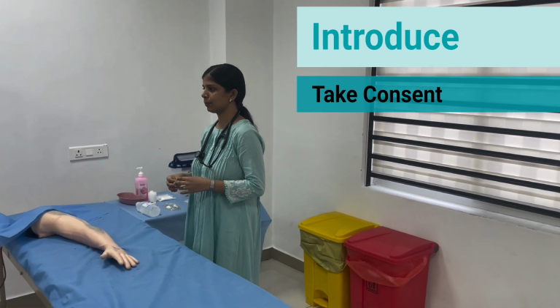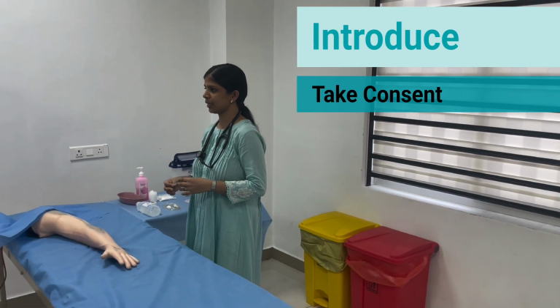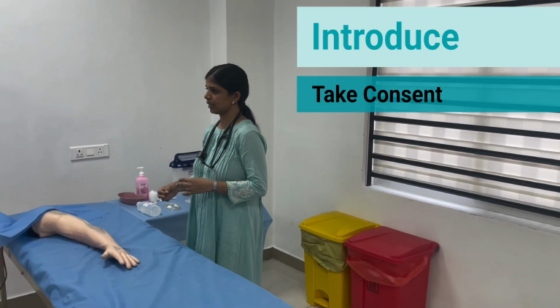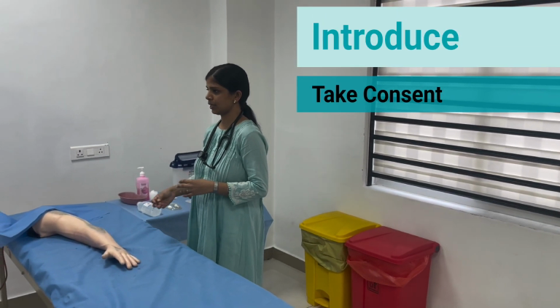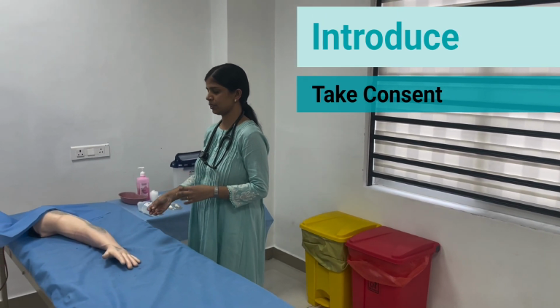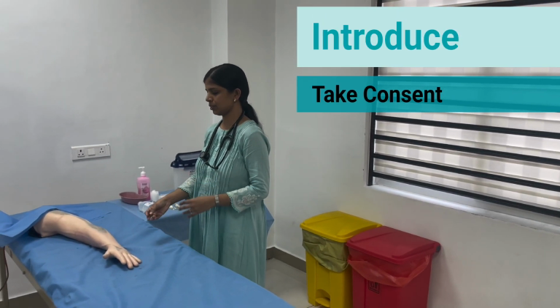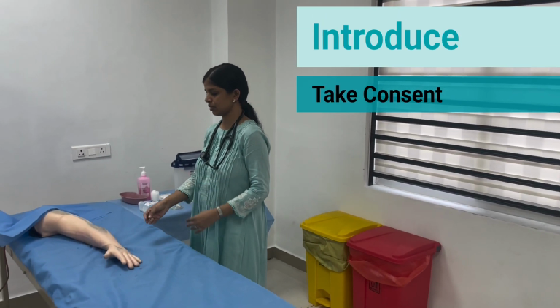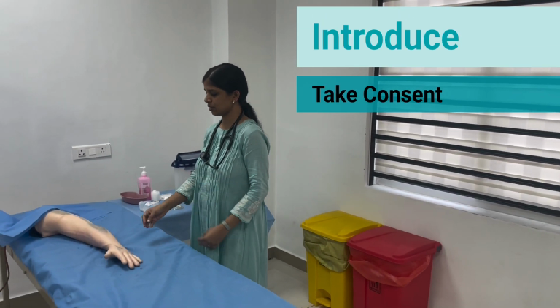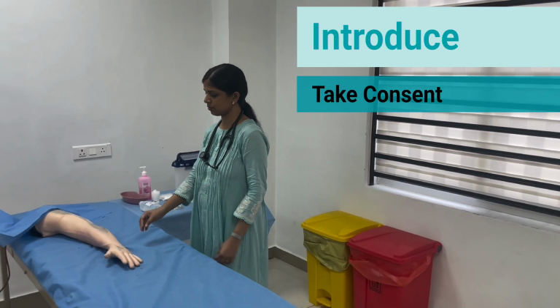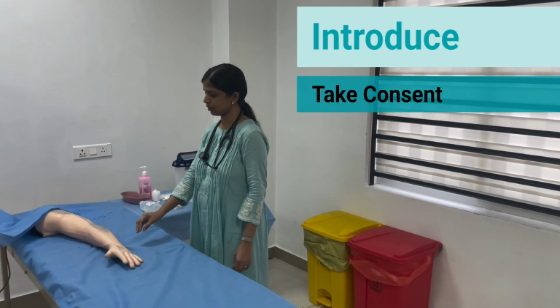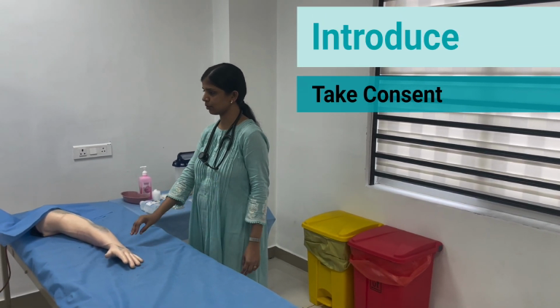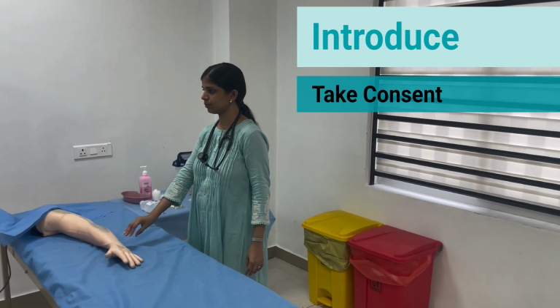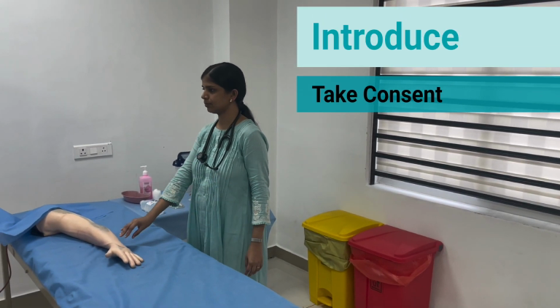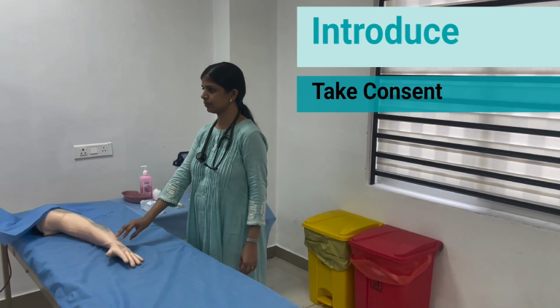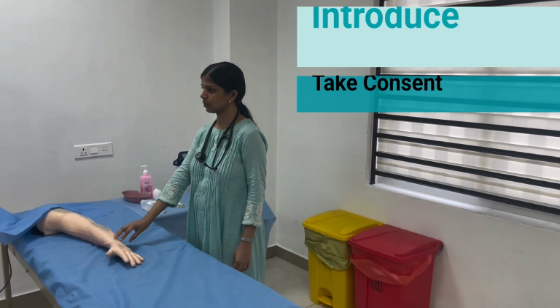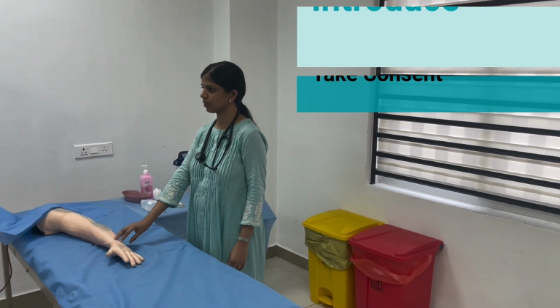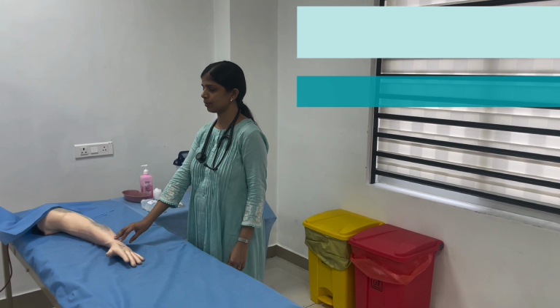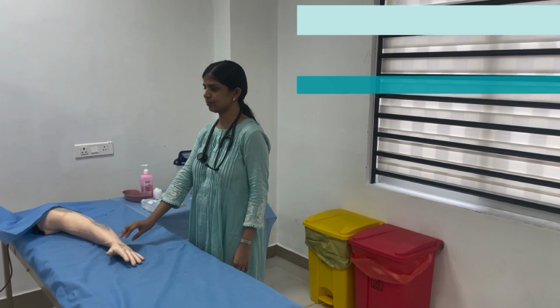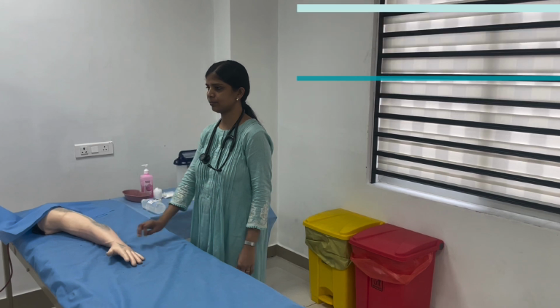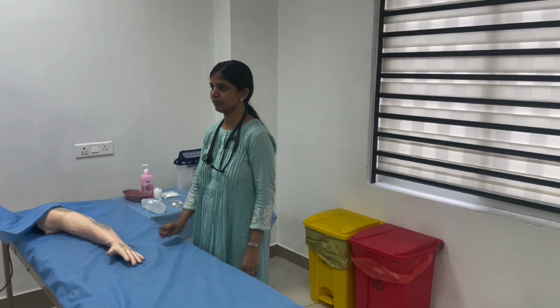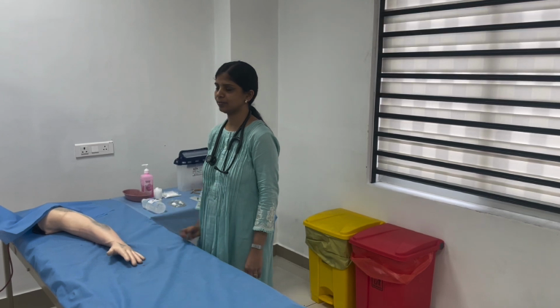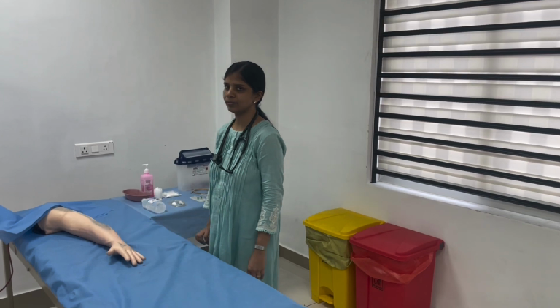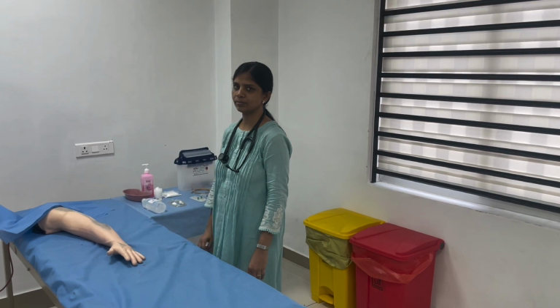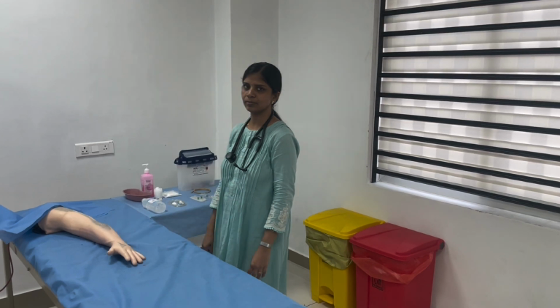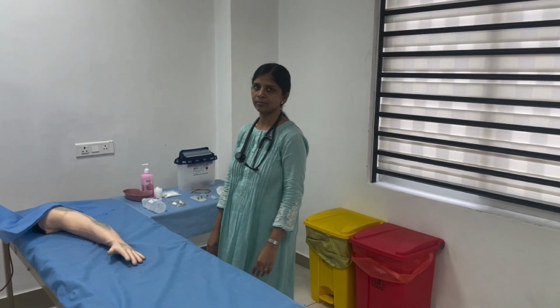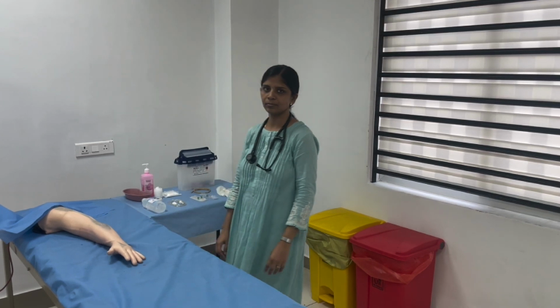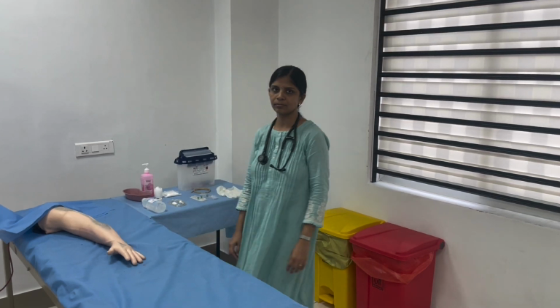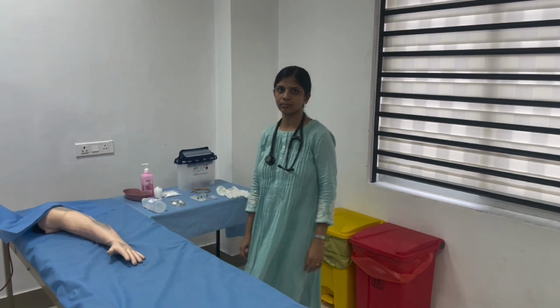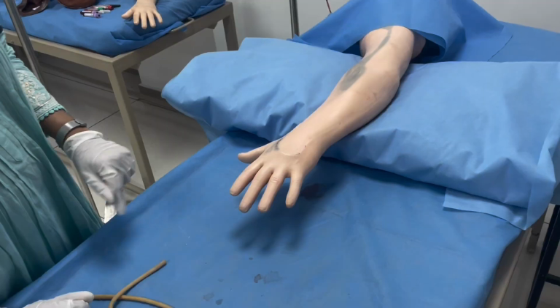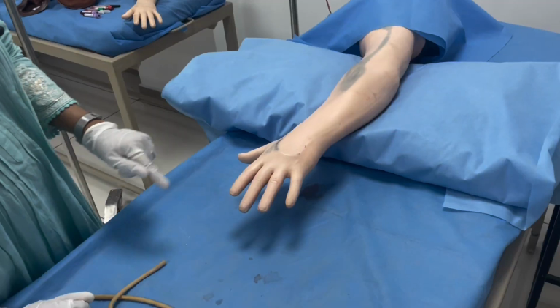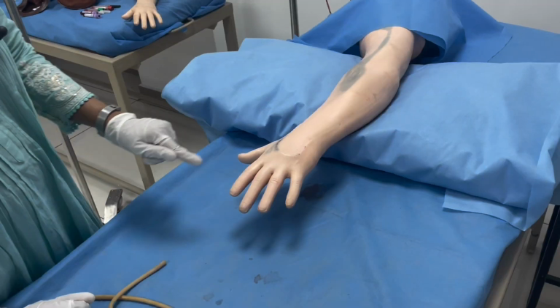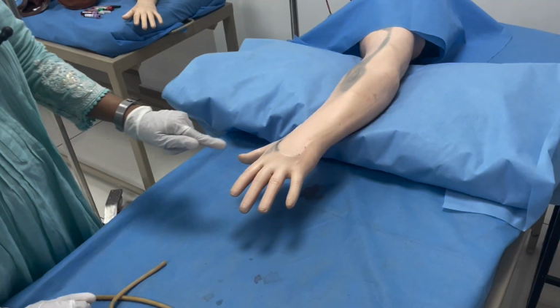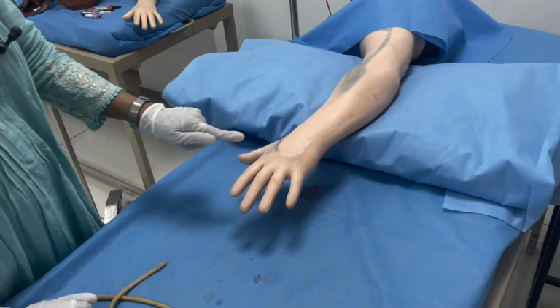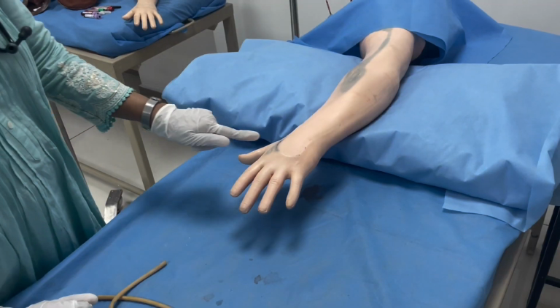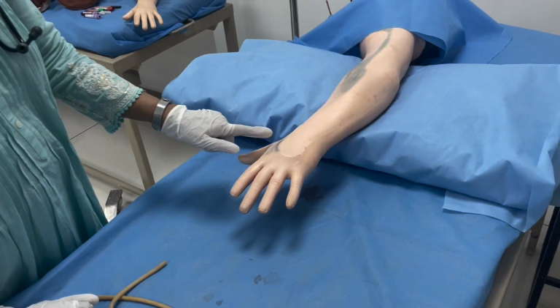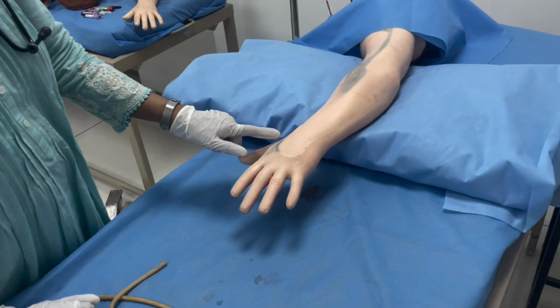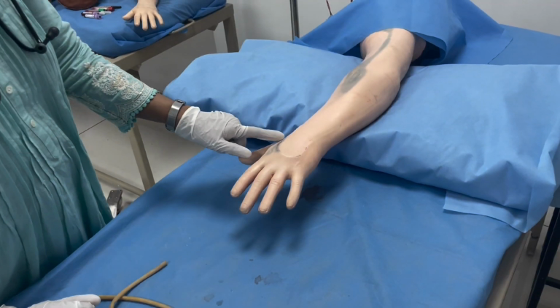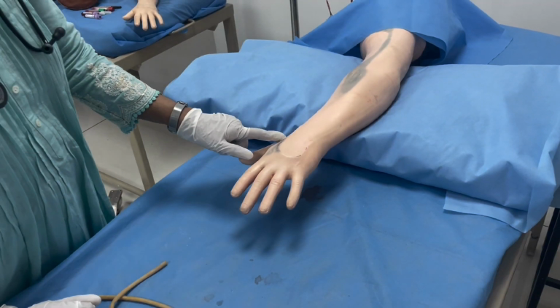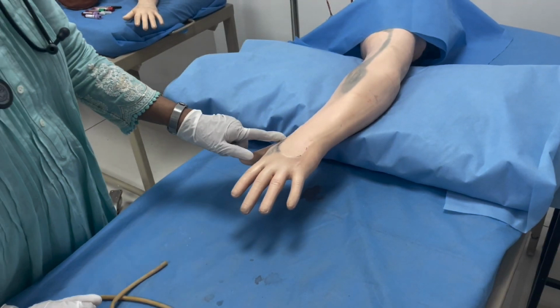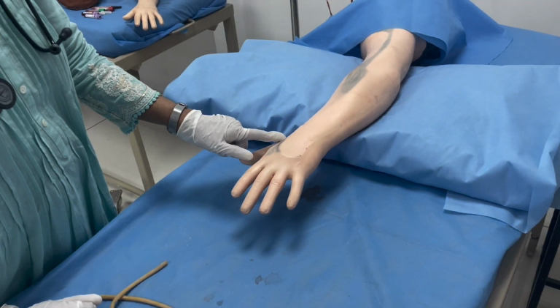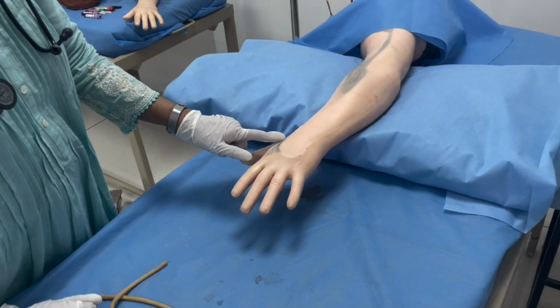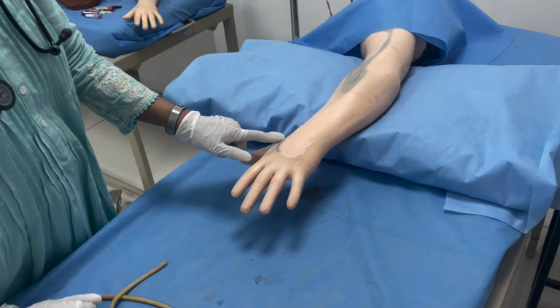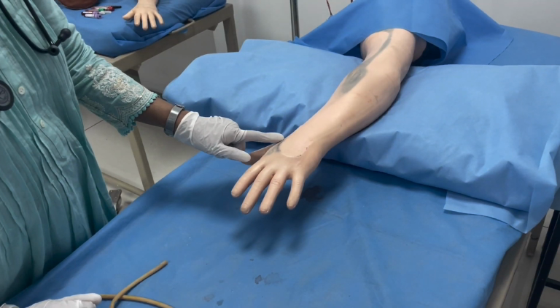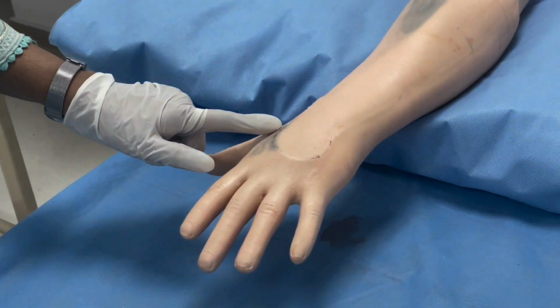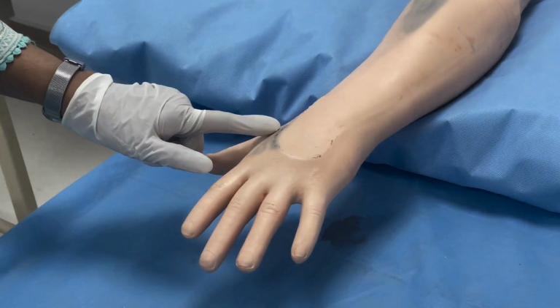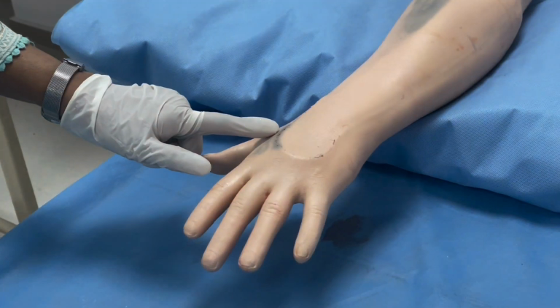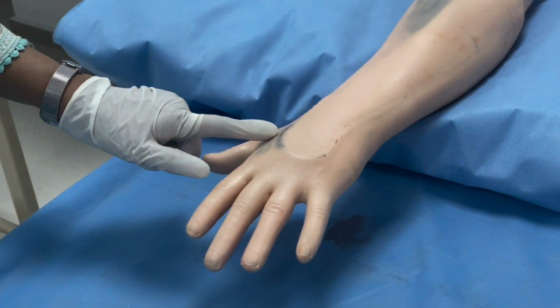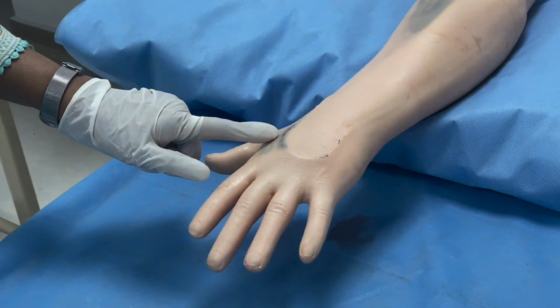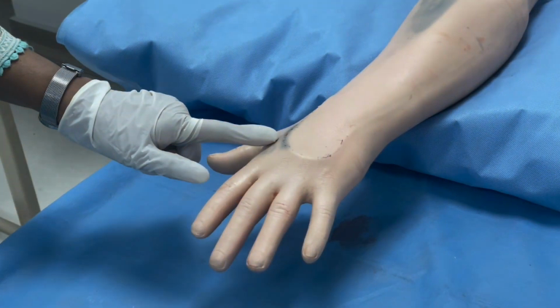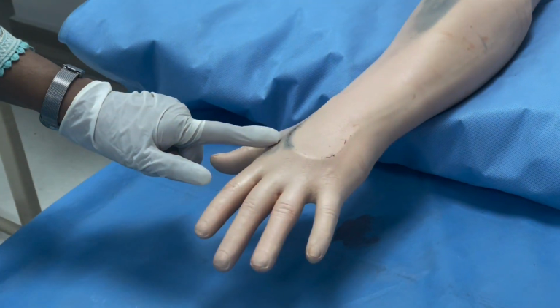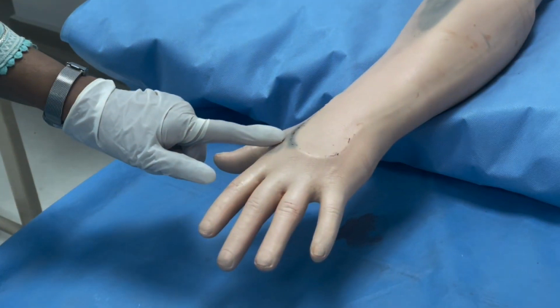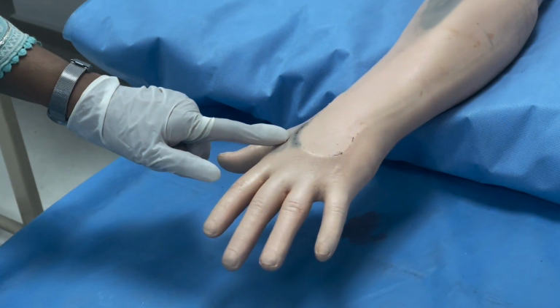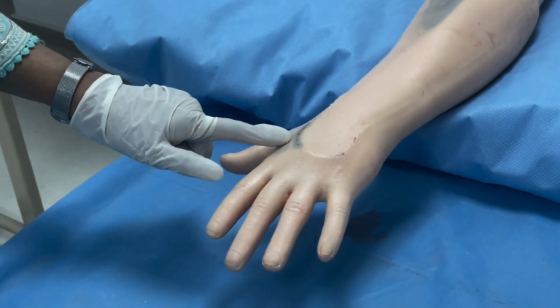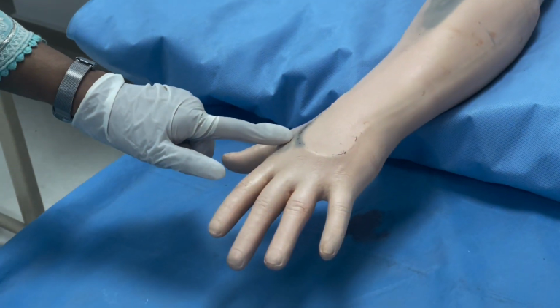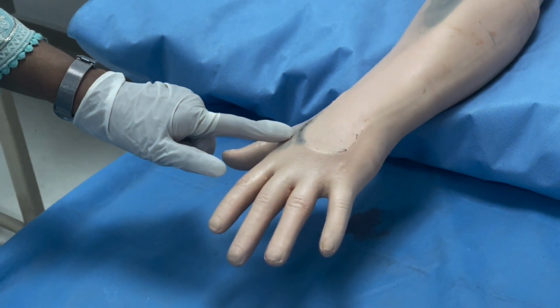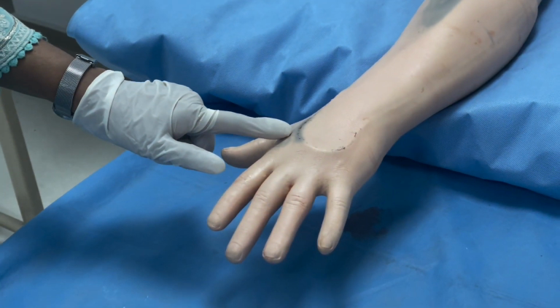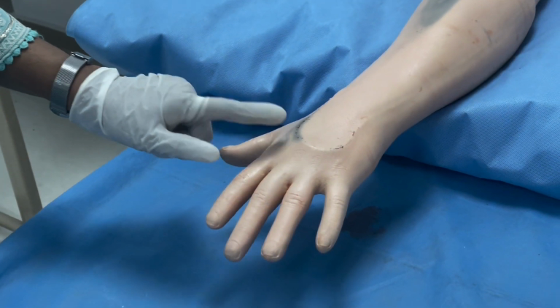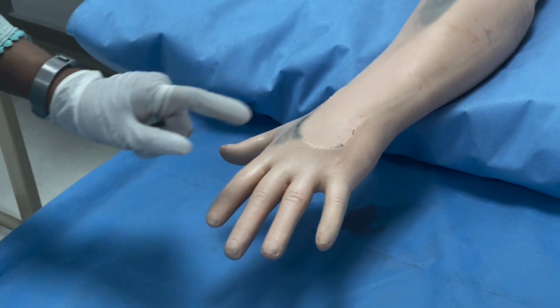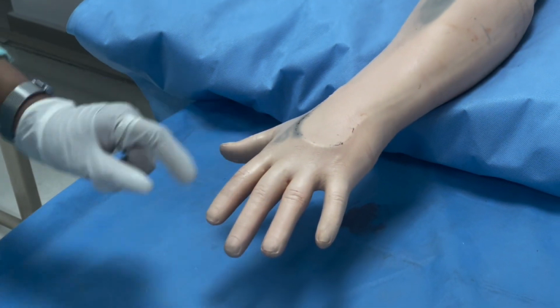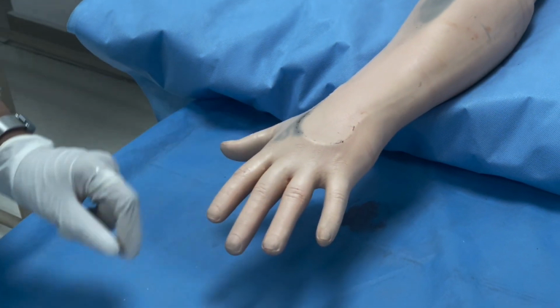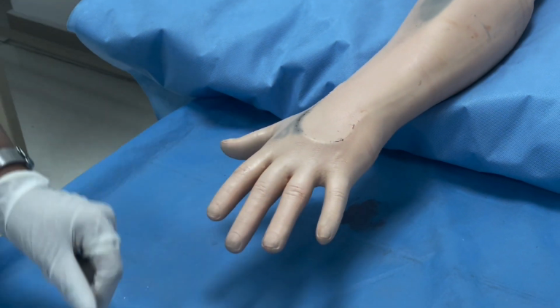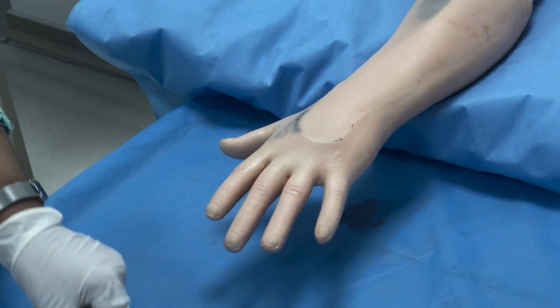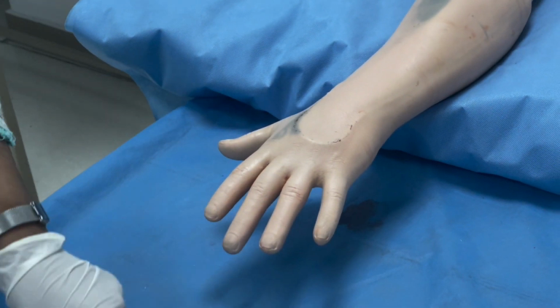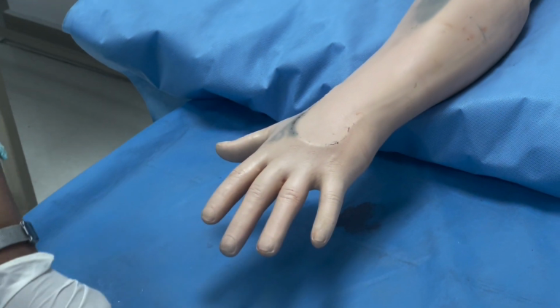Introduce yourself to the patient. Take a verbal consent. Position the patient.